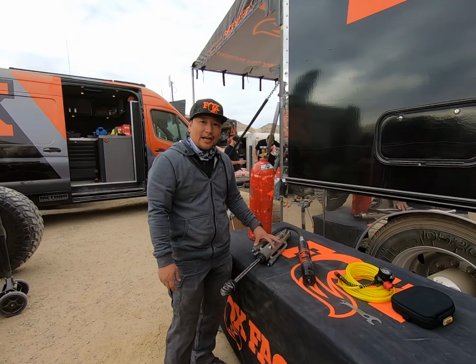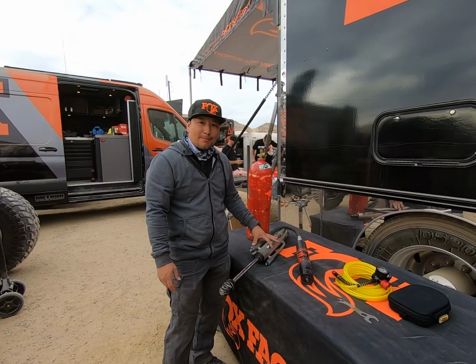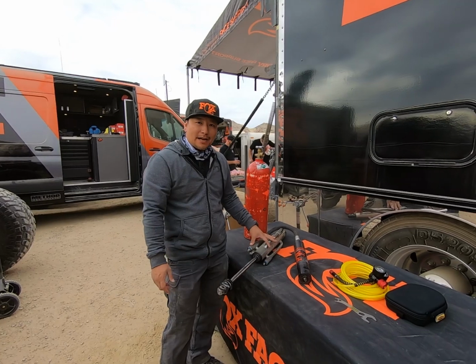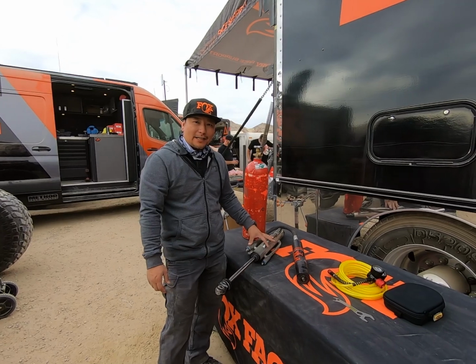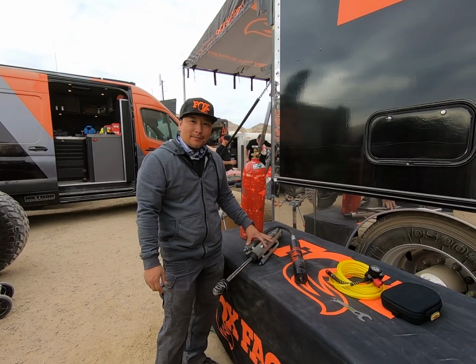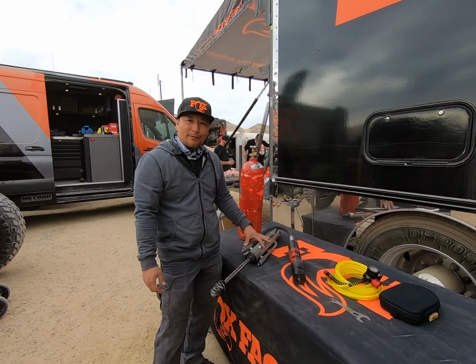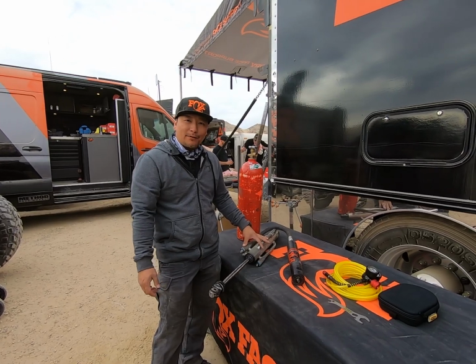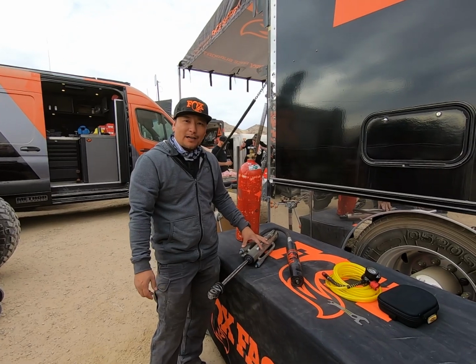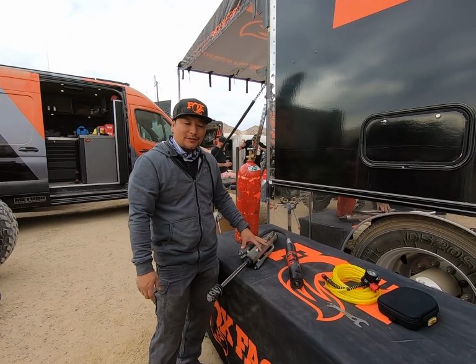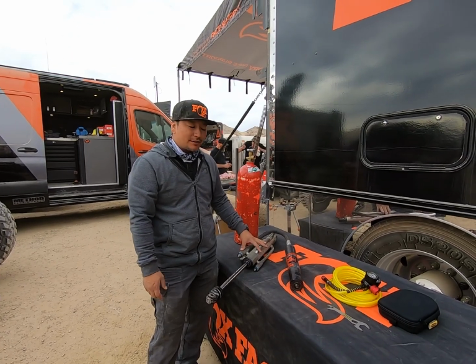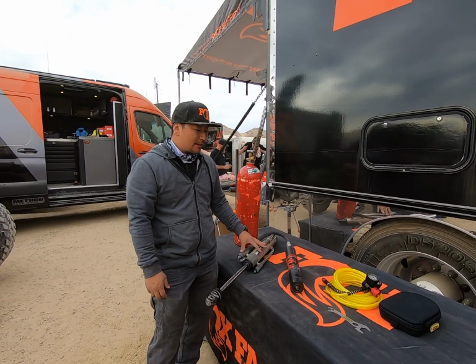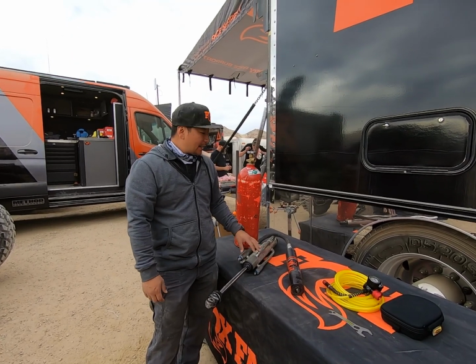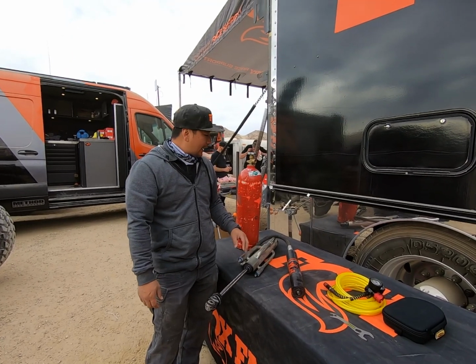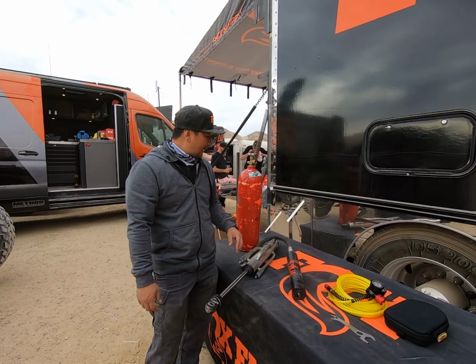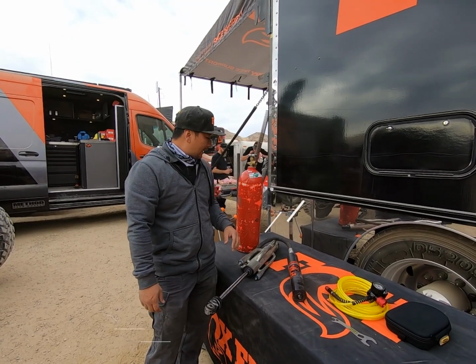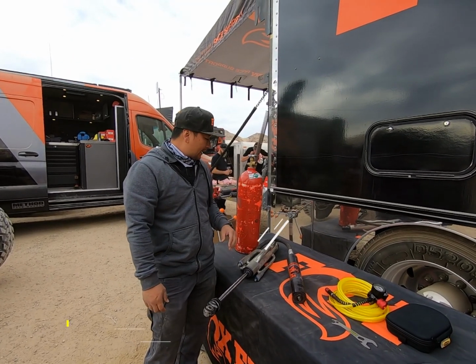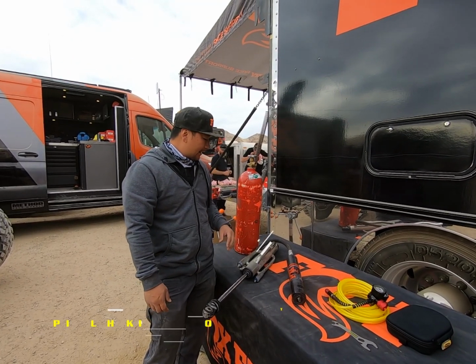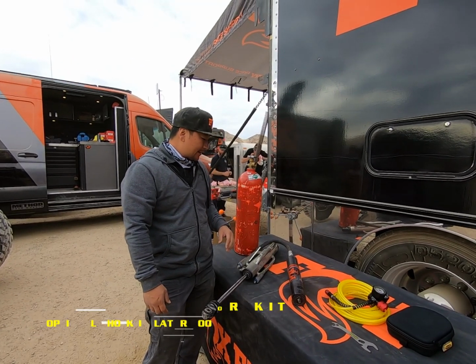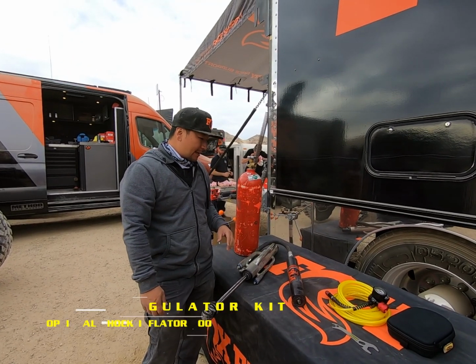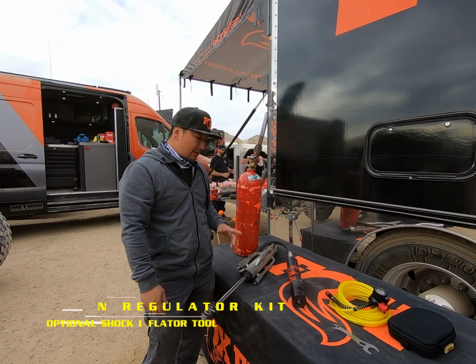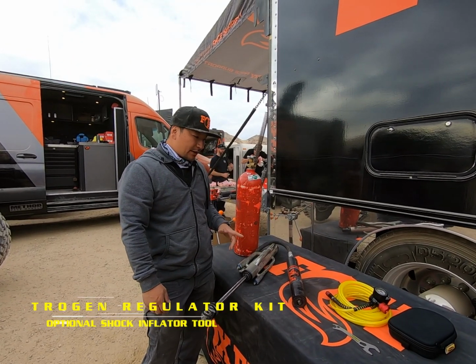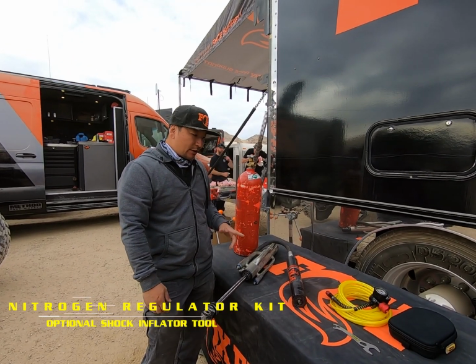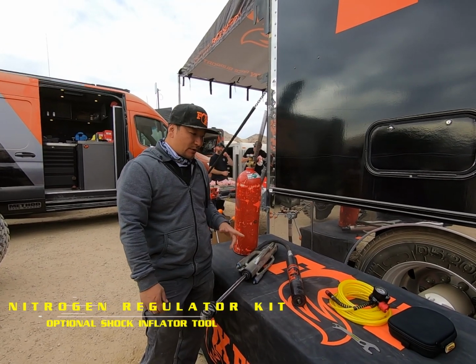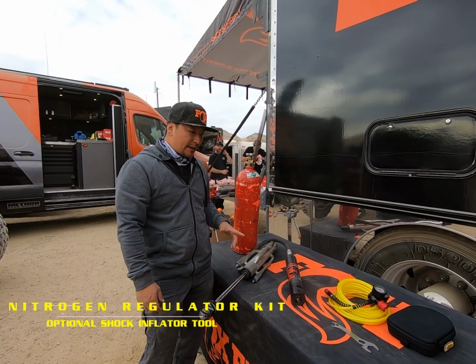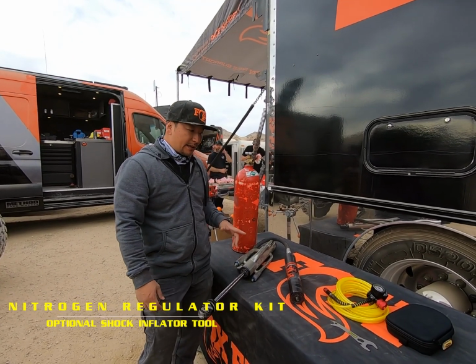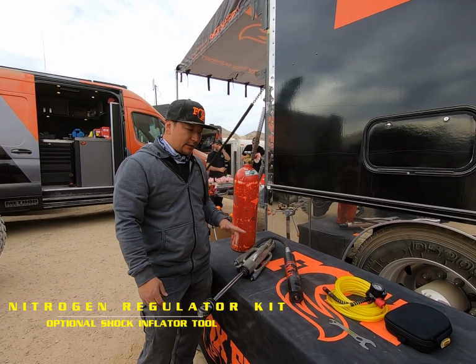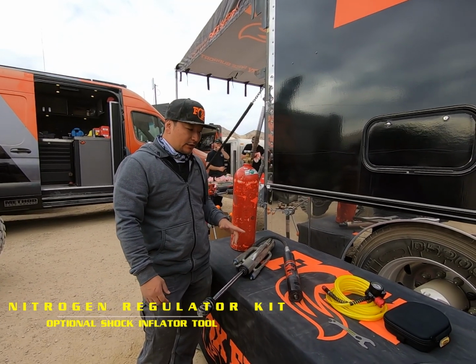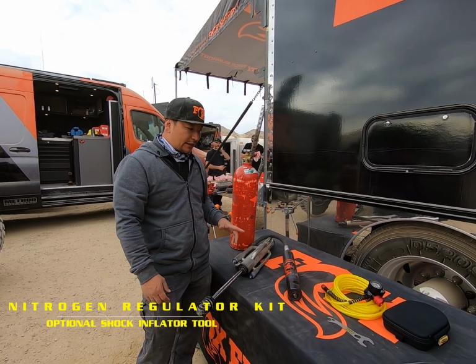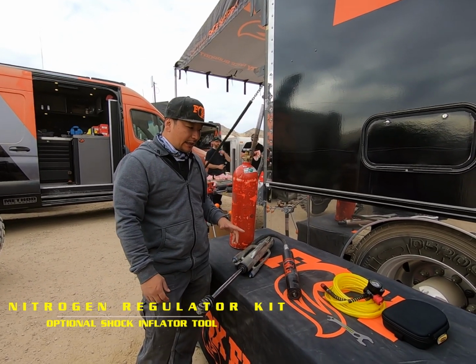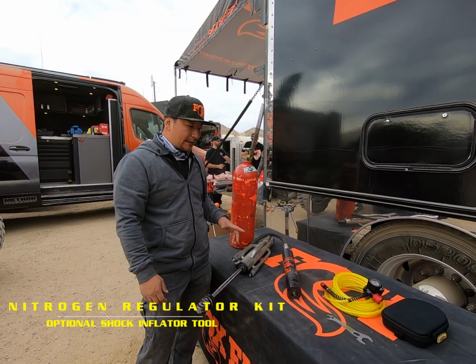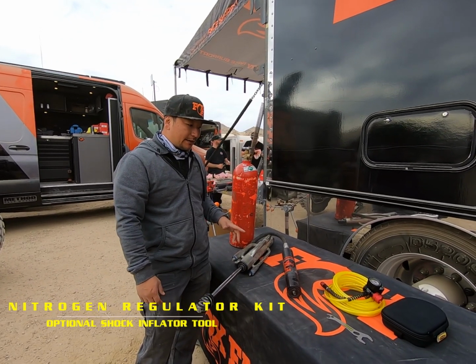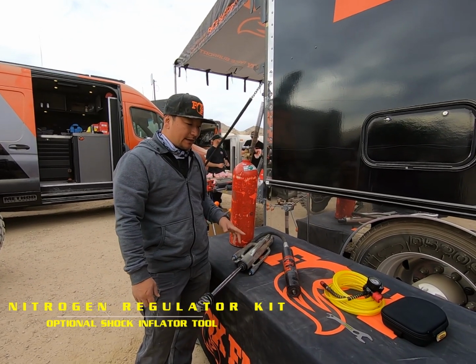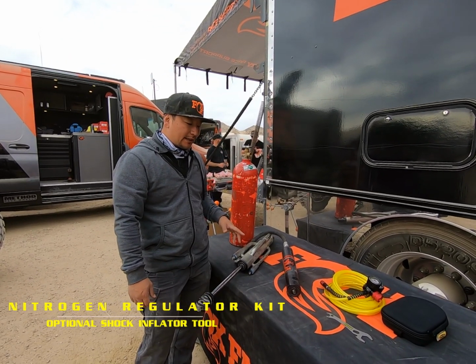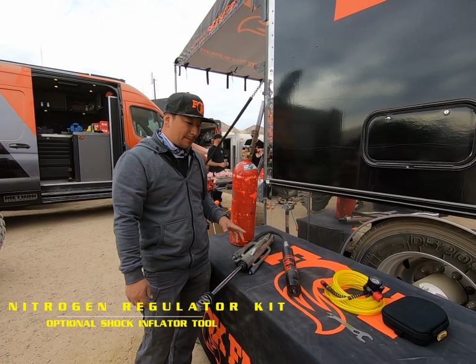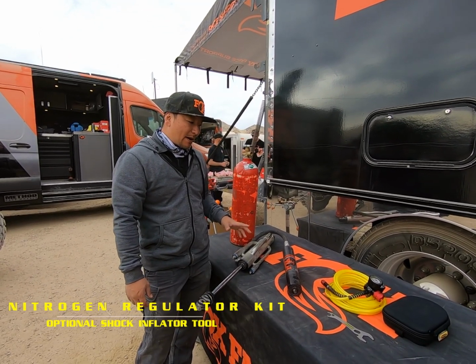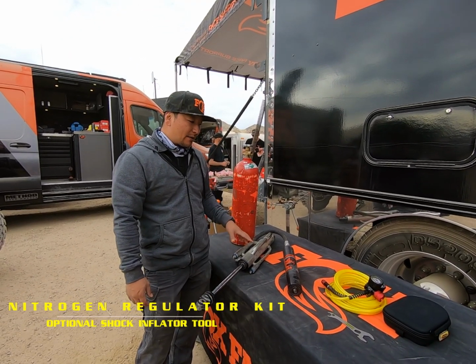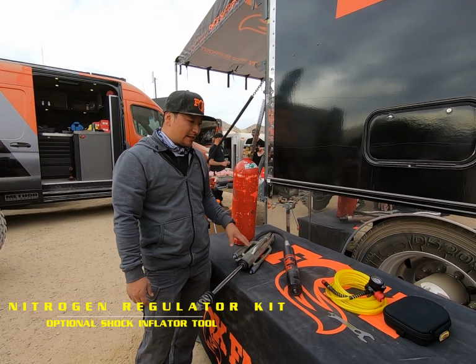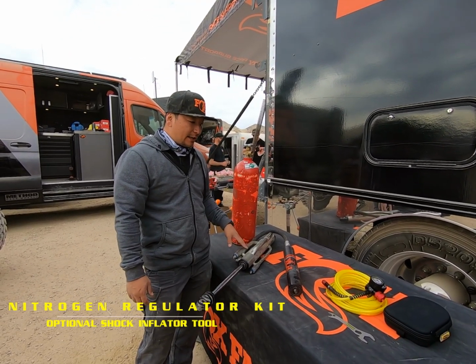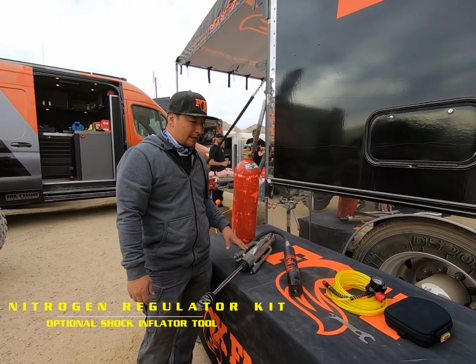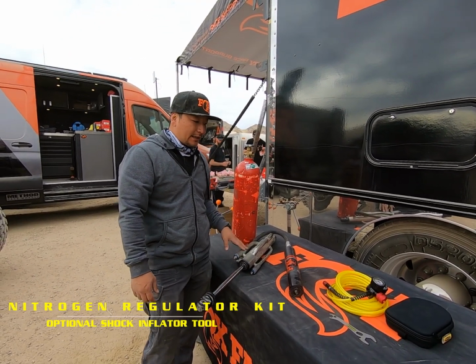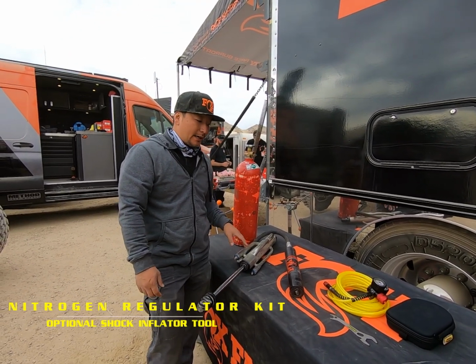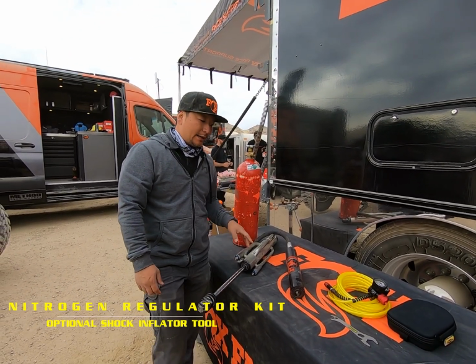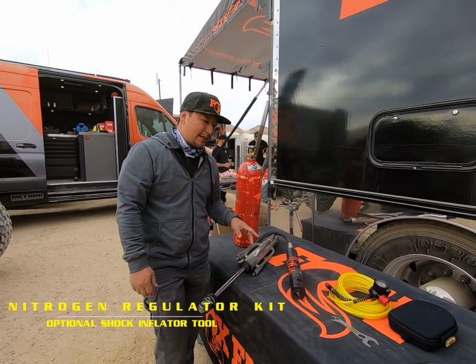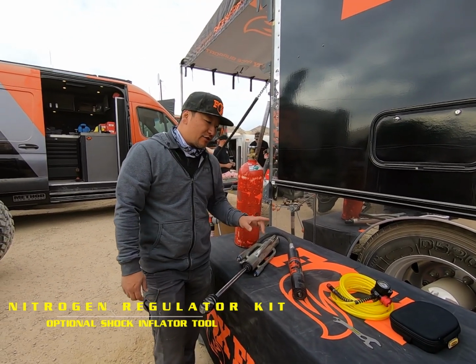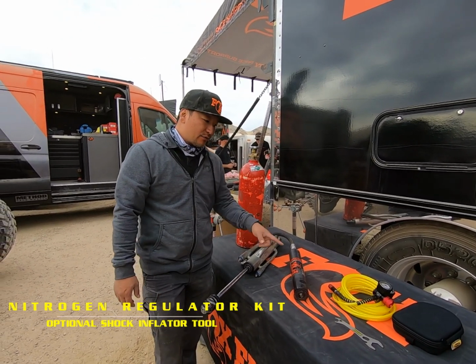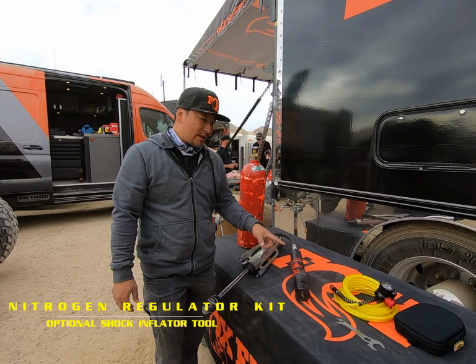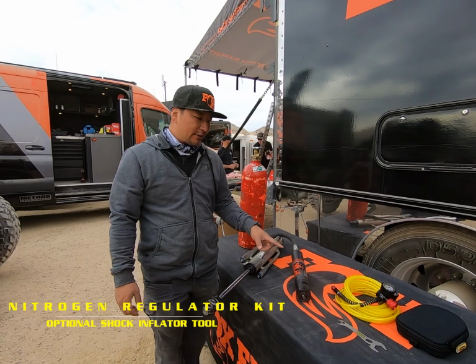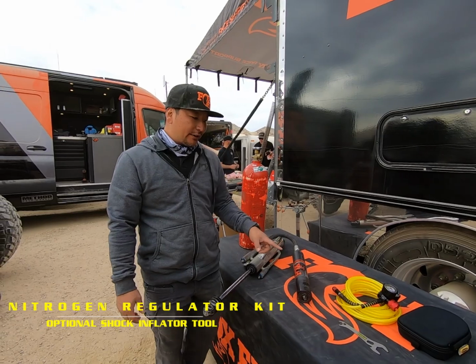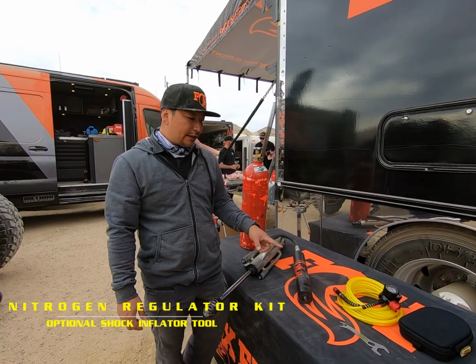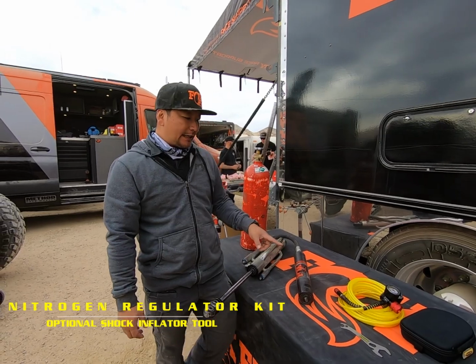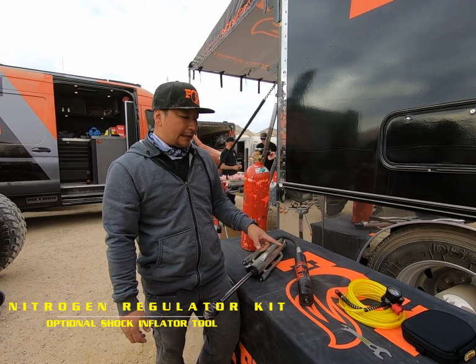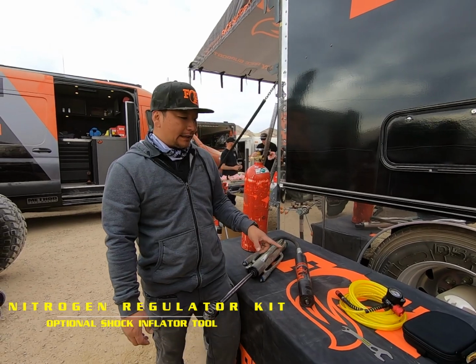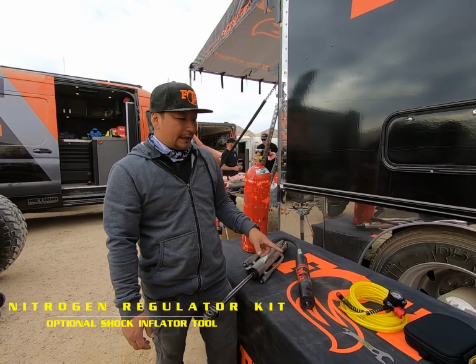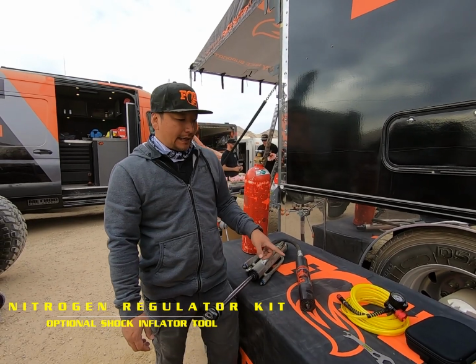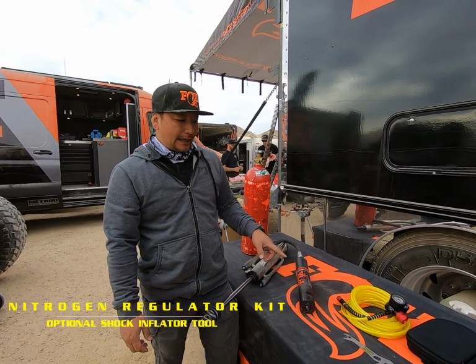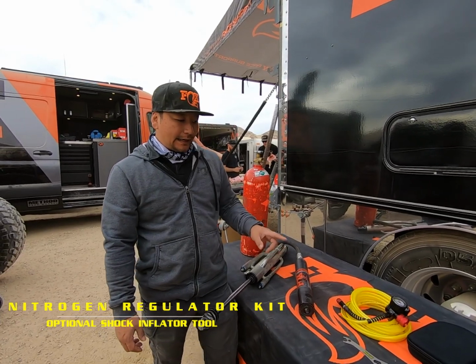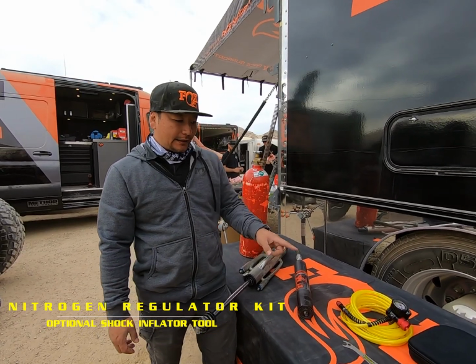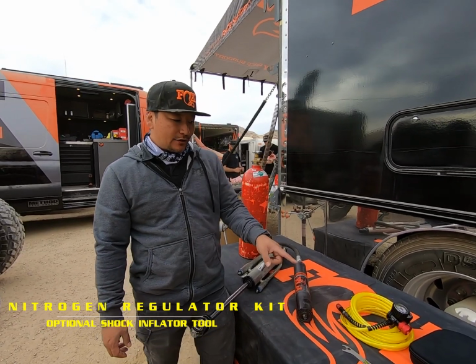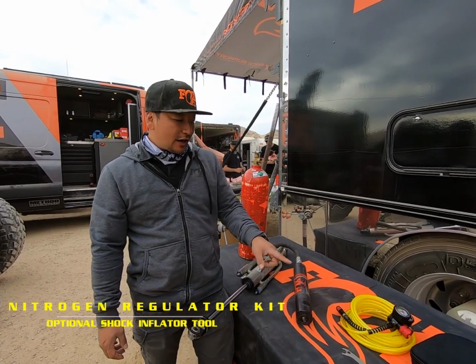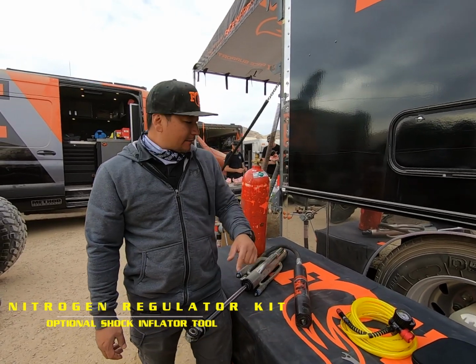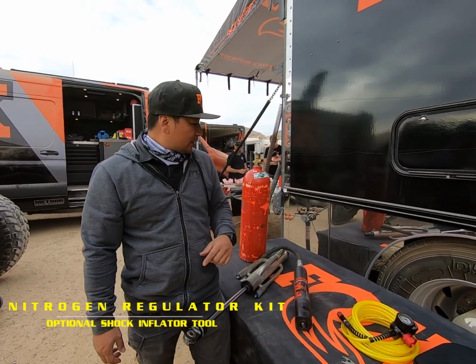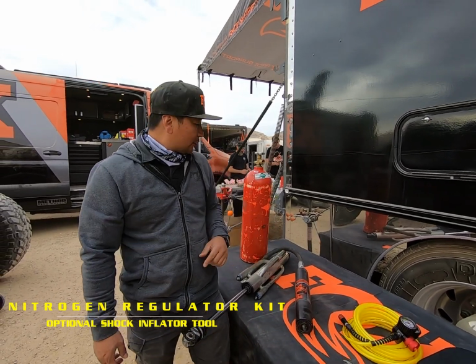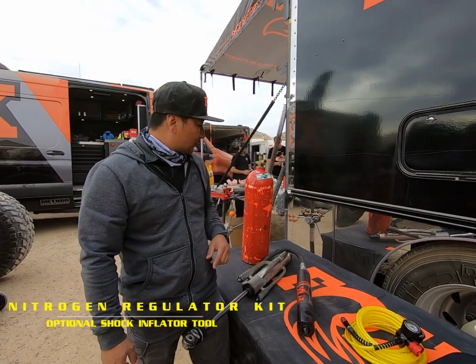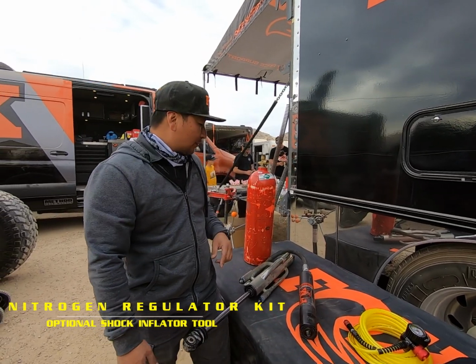Hi, I'm Mike Kim of Fox and today we're going to look at the Power Tank Nitrogen Regulator Kit and the shock fill tool.